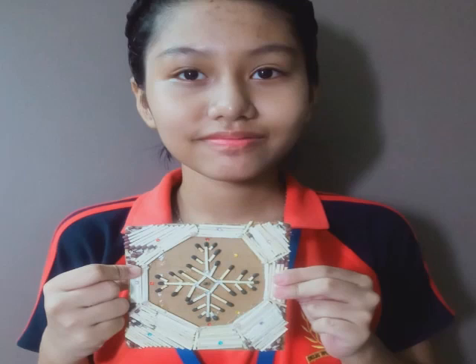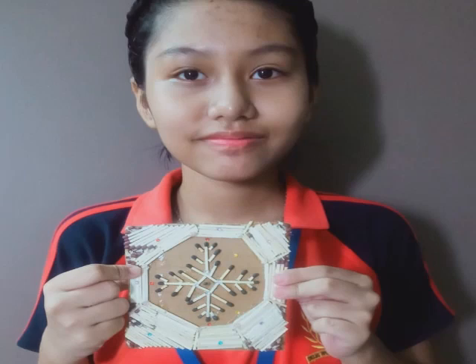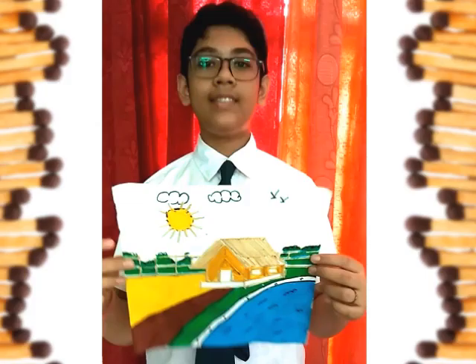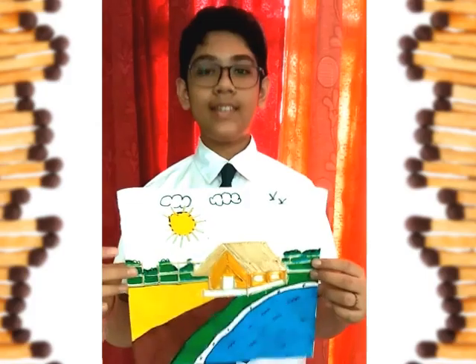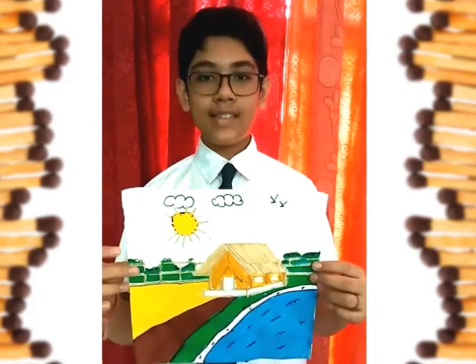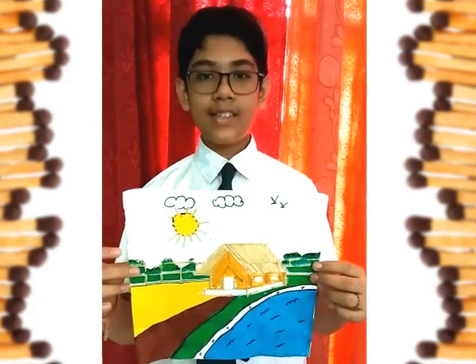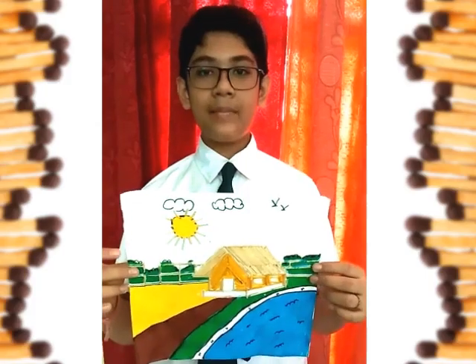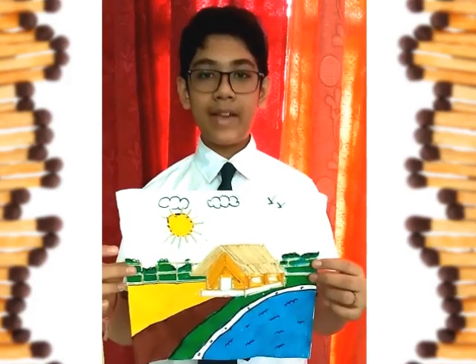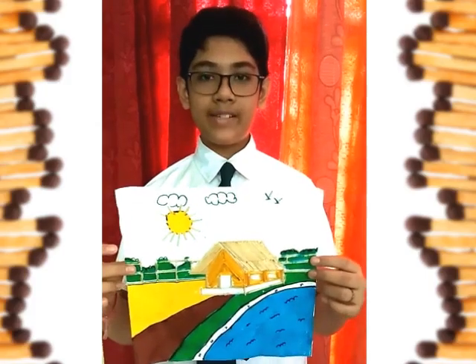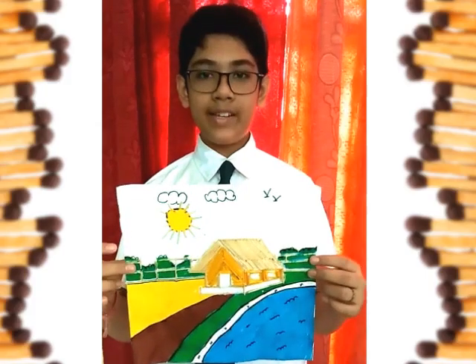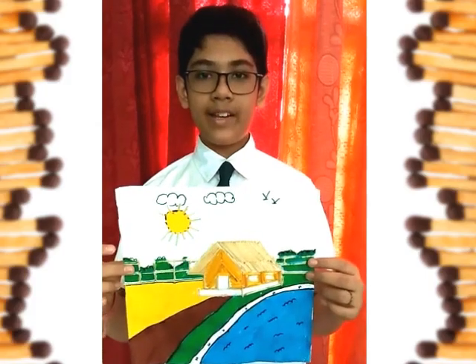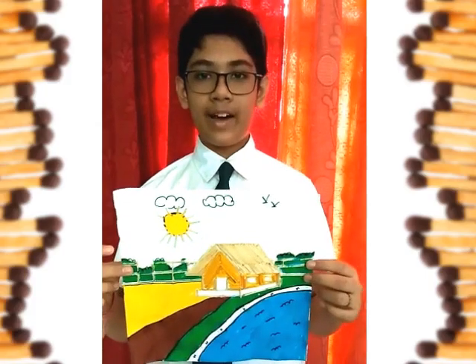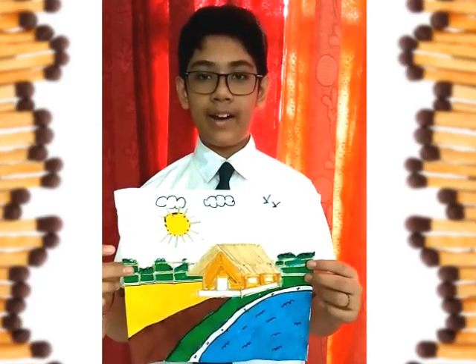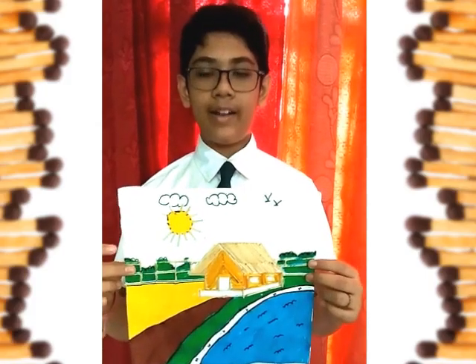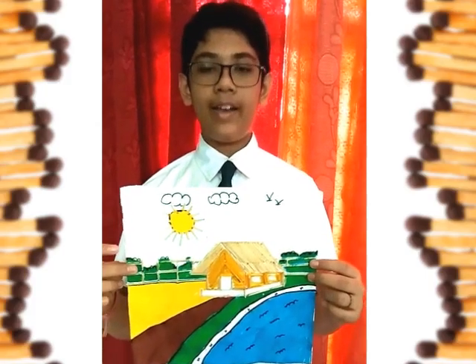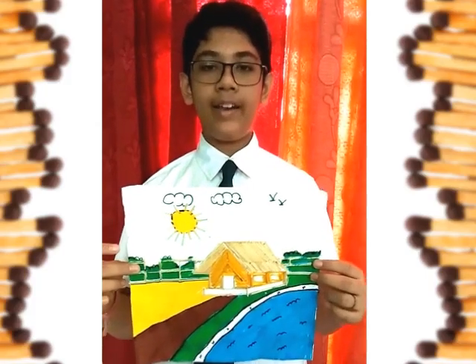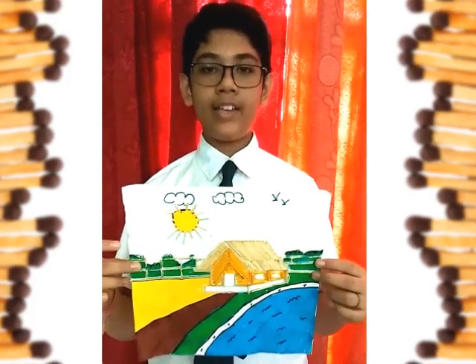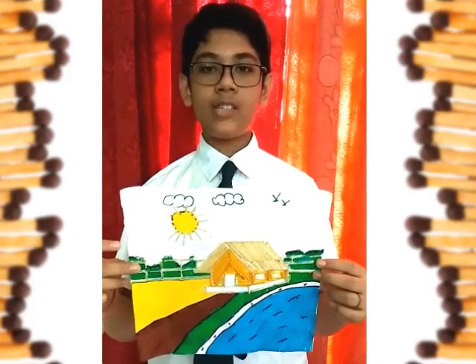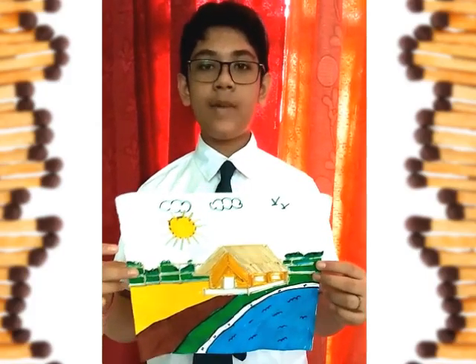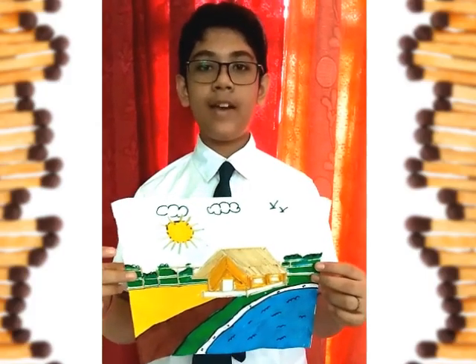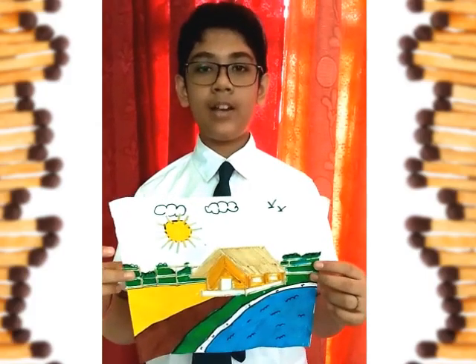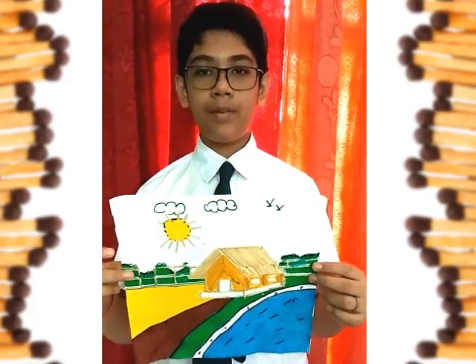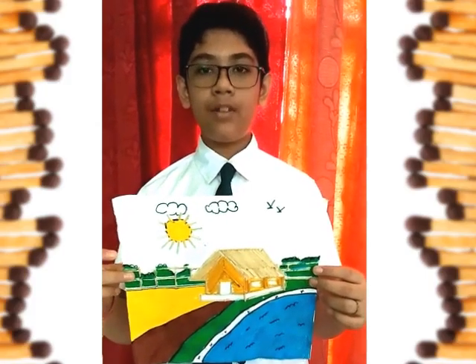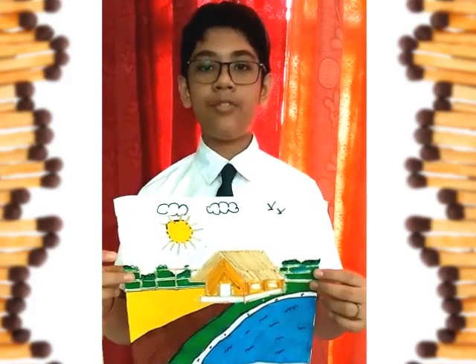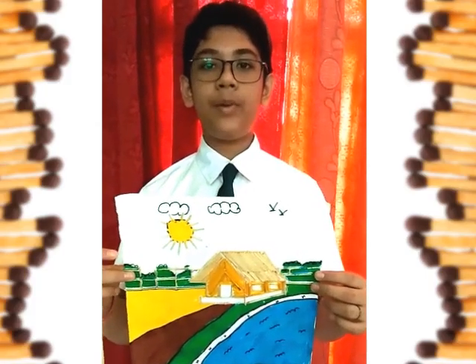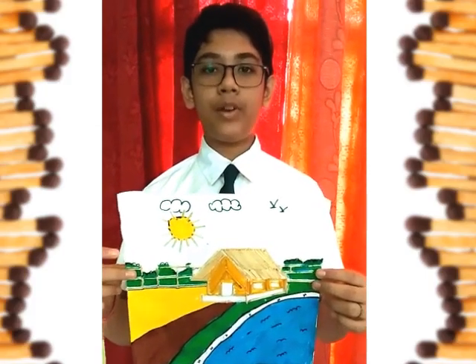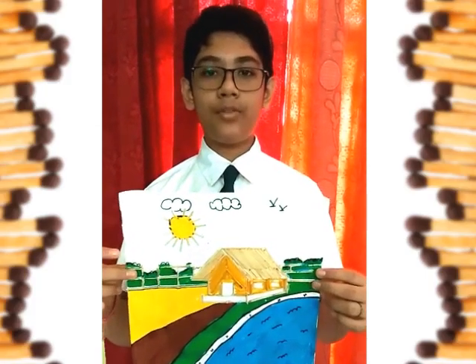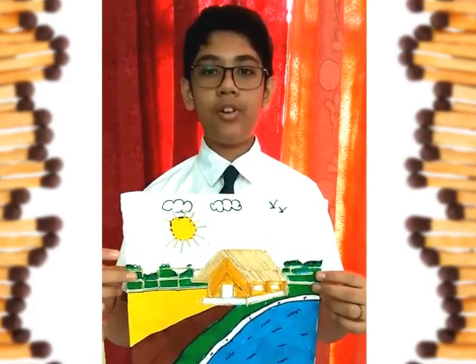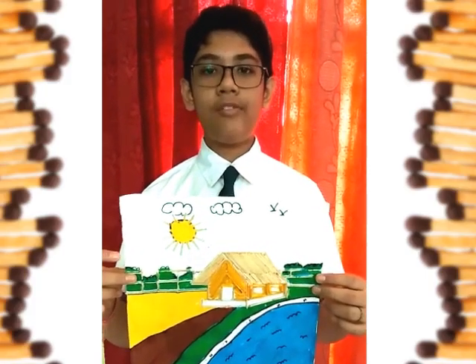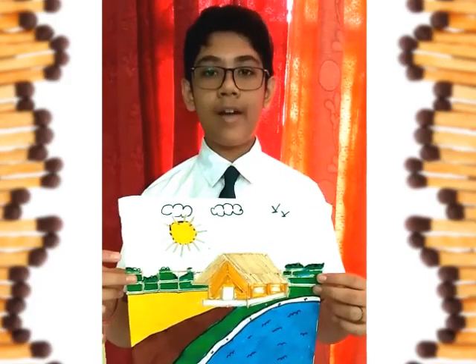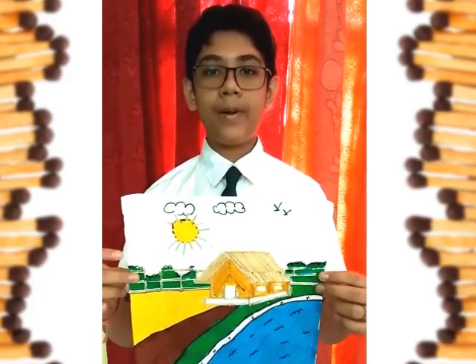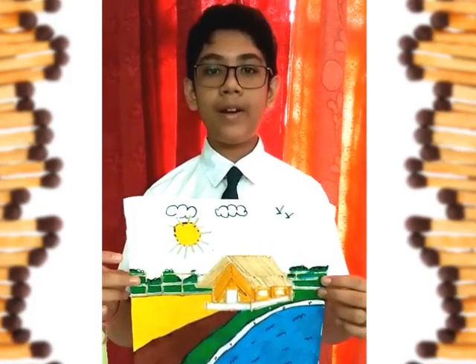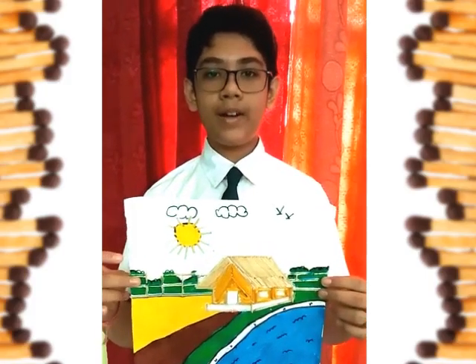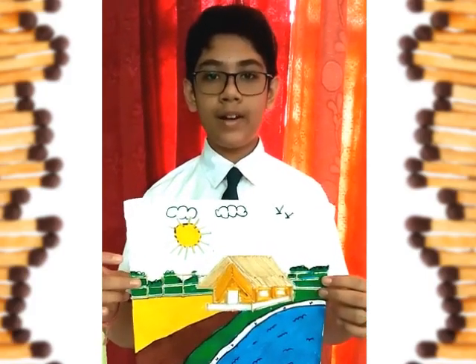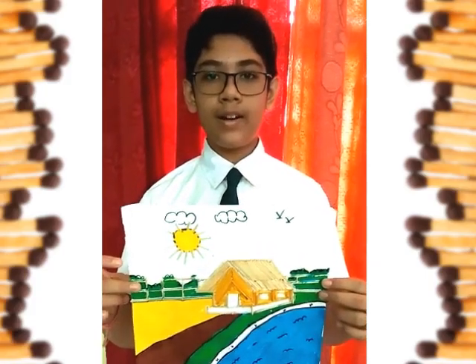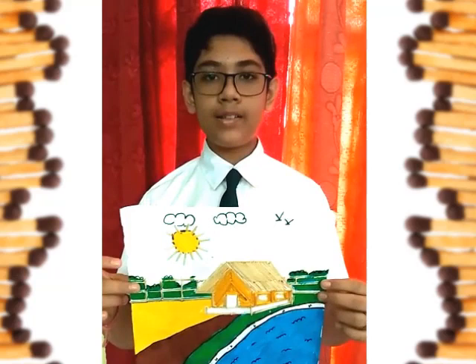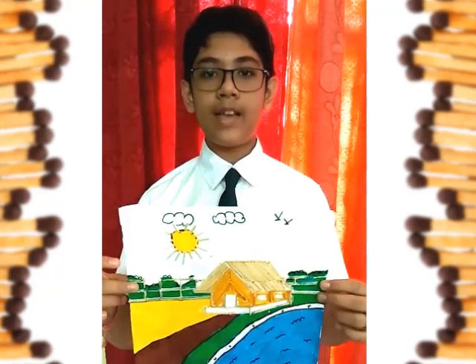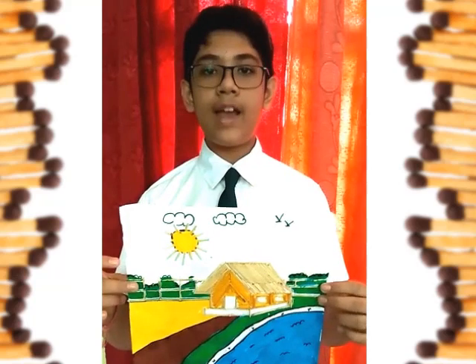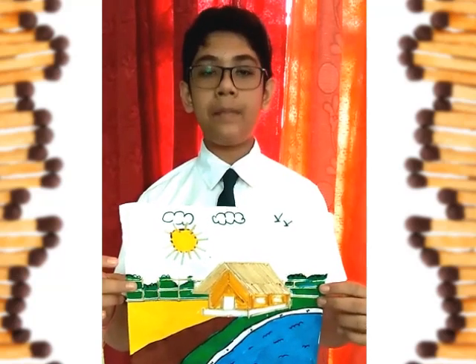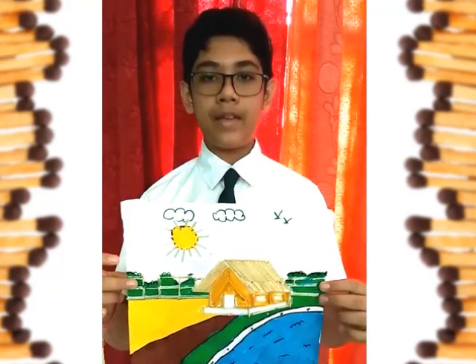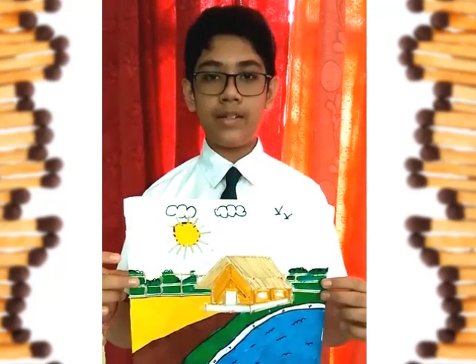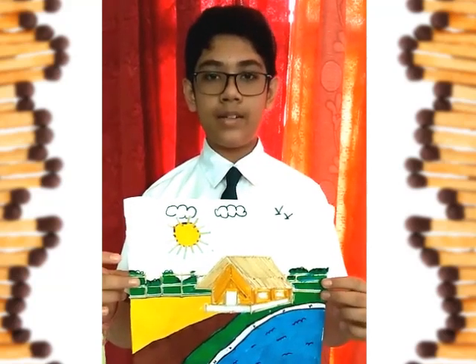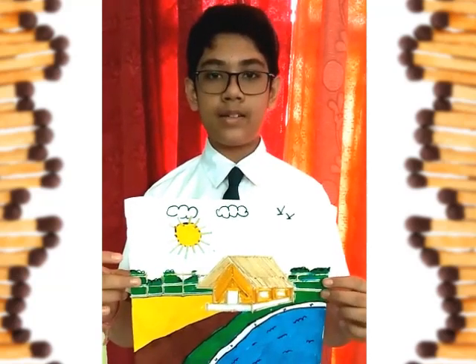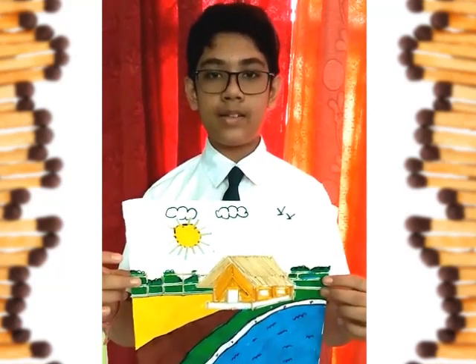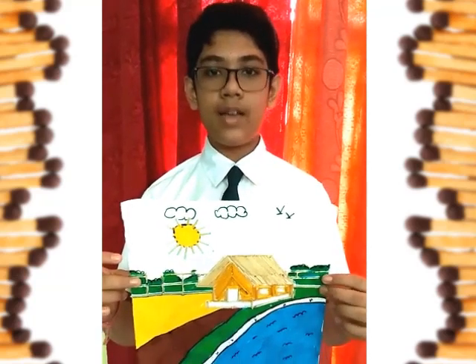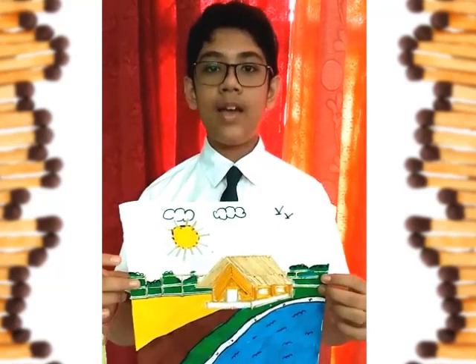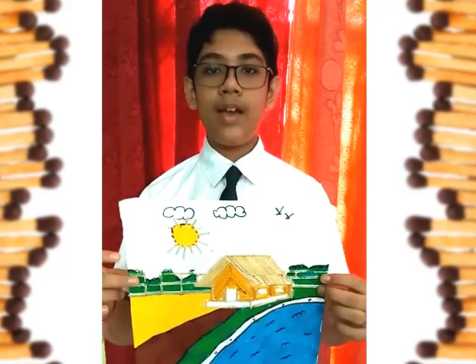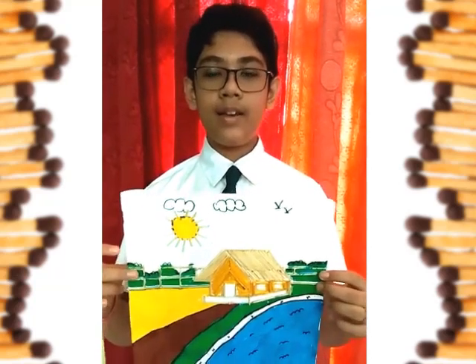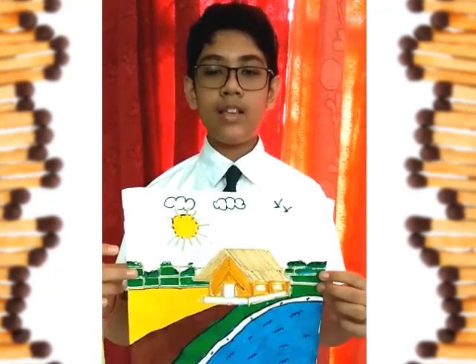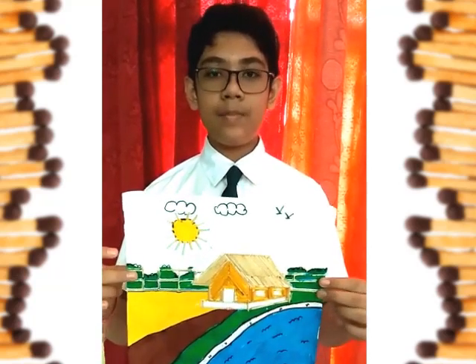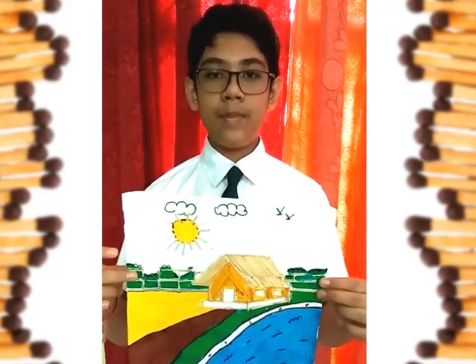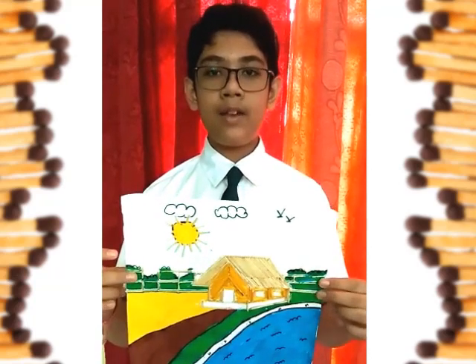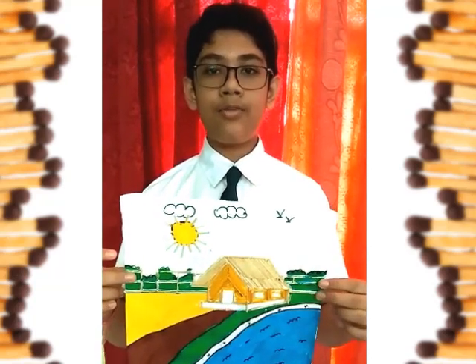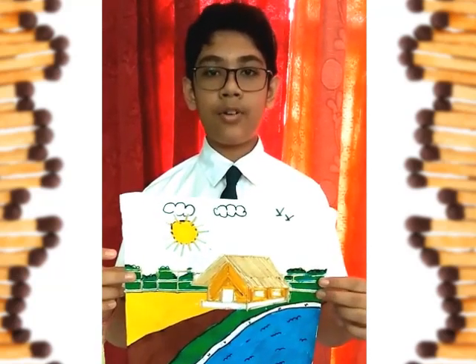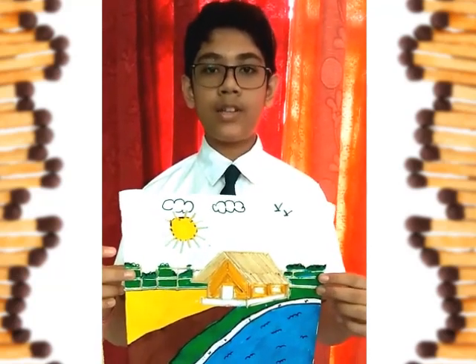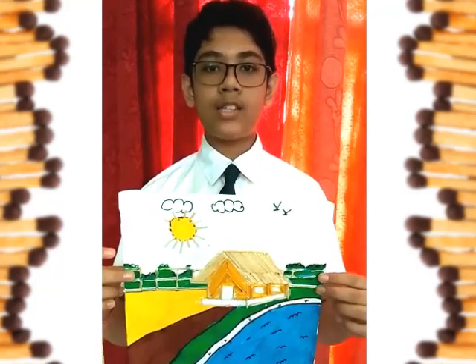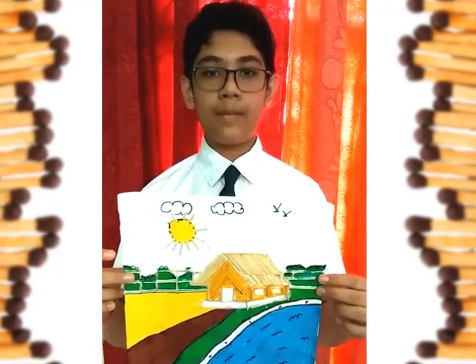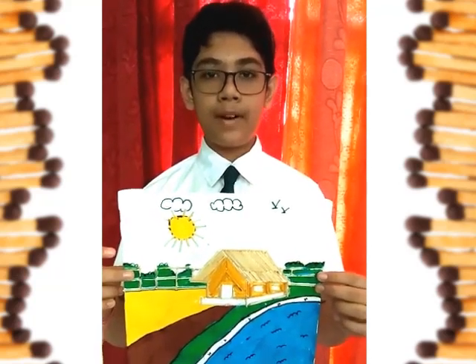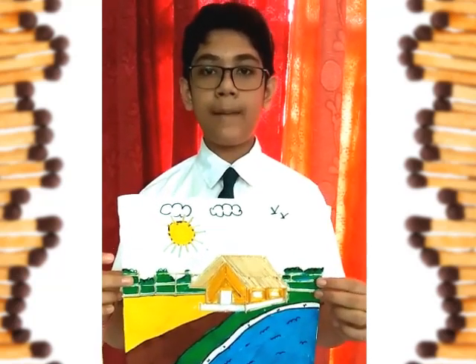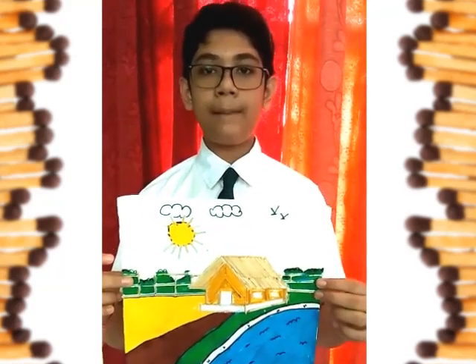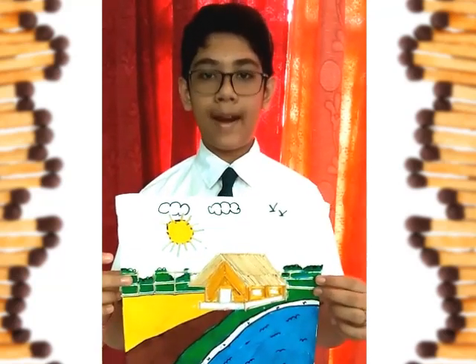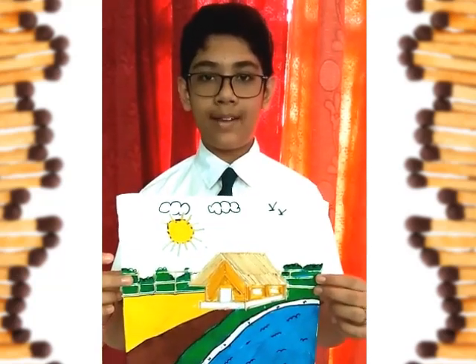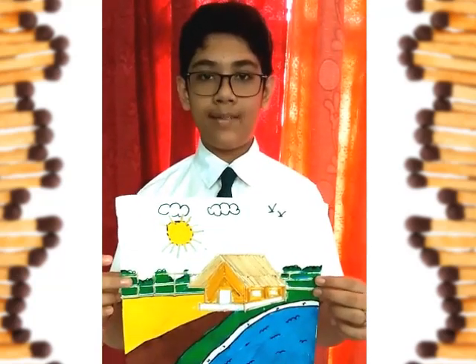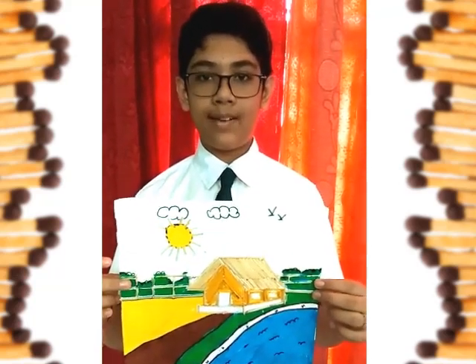This is a matchstick art. It is made up of beautiful vibrant colors and matchsticks. It is made for the summer camp activity.